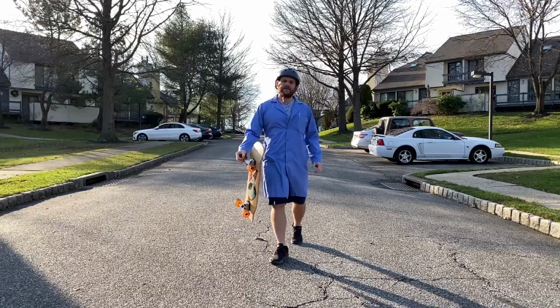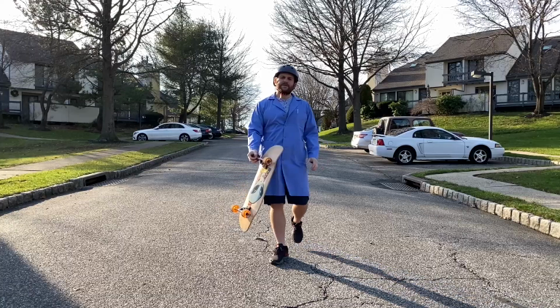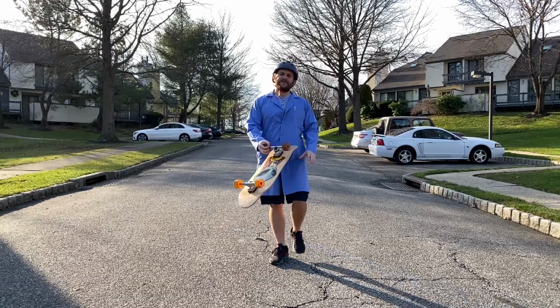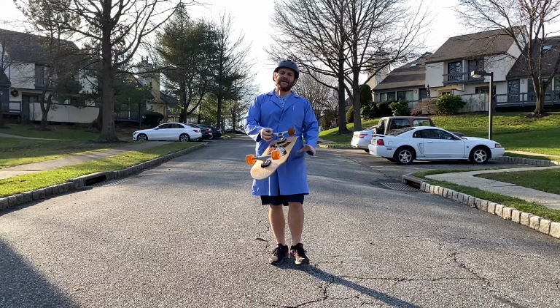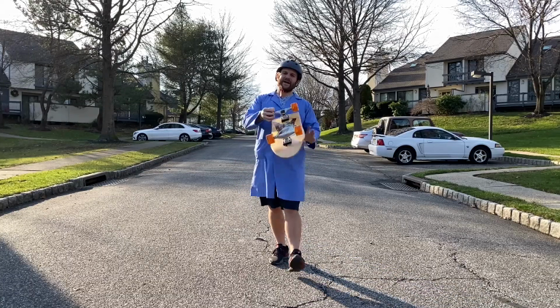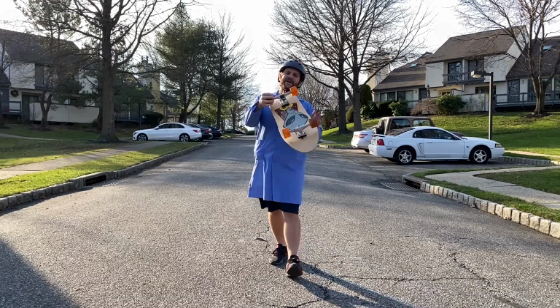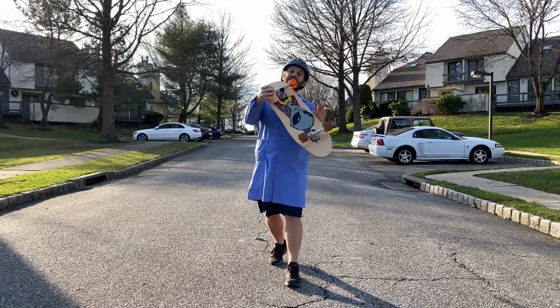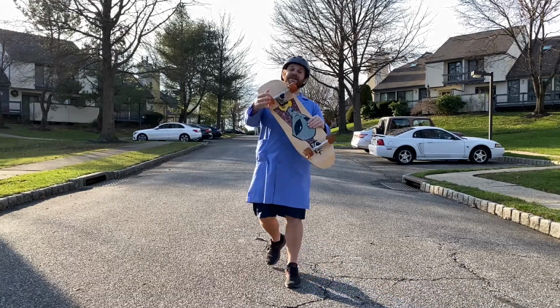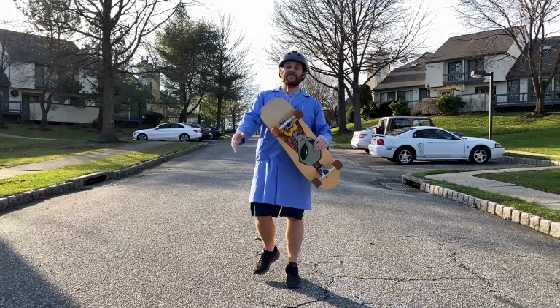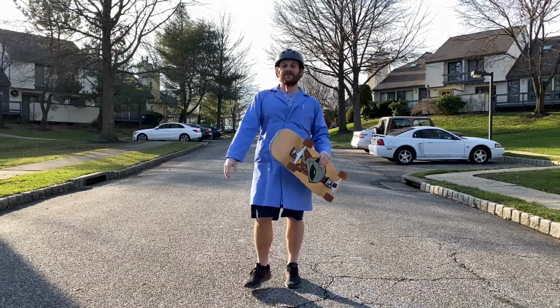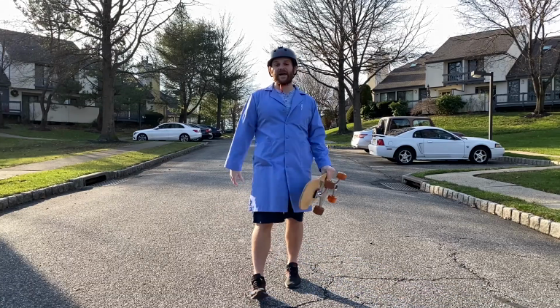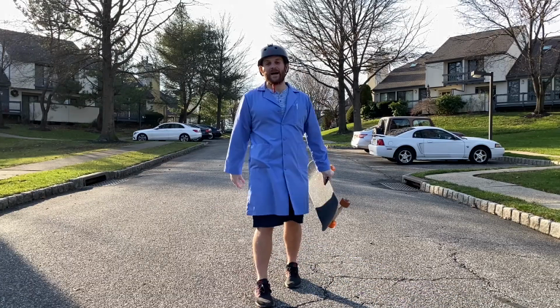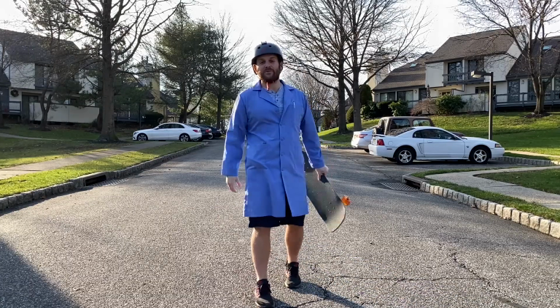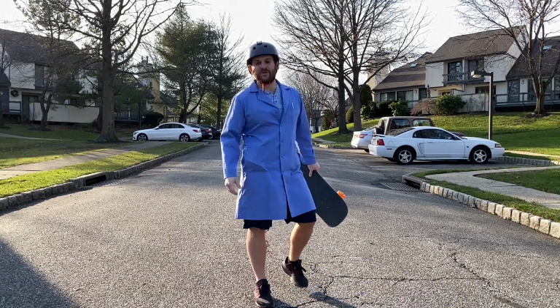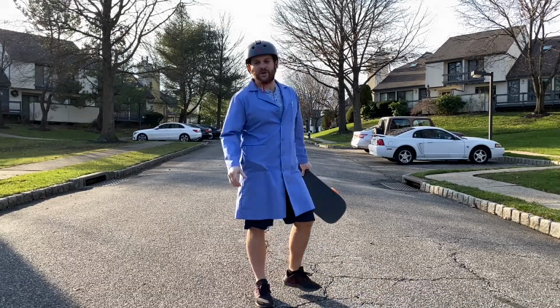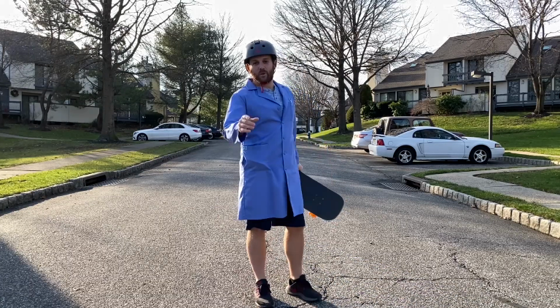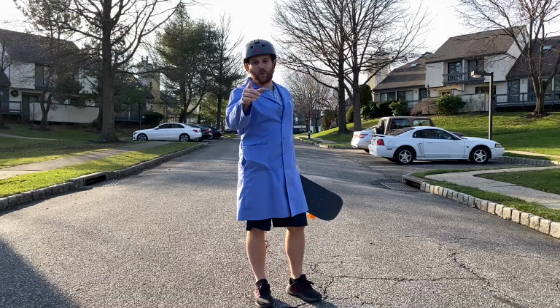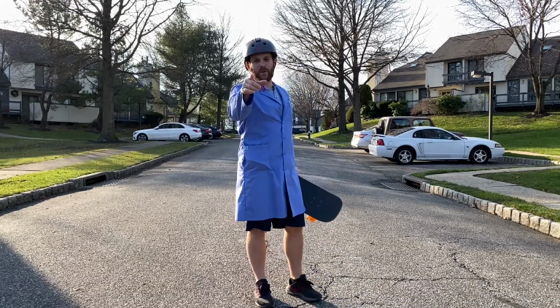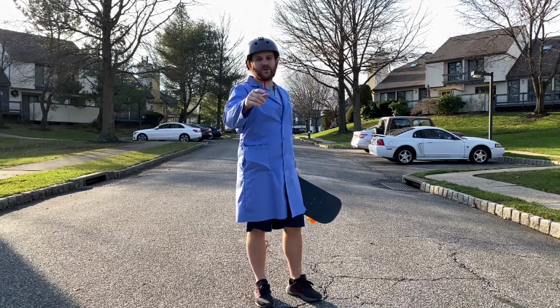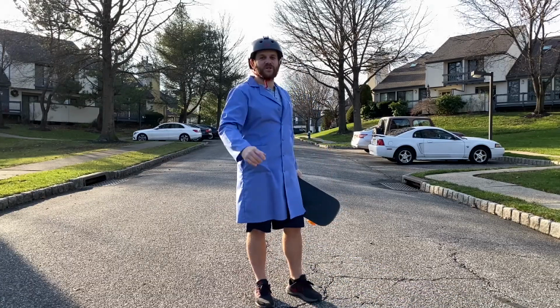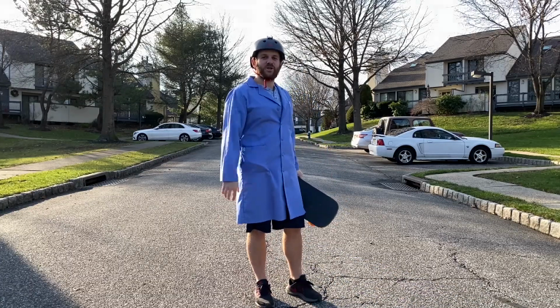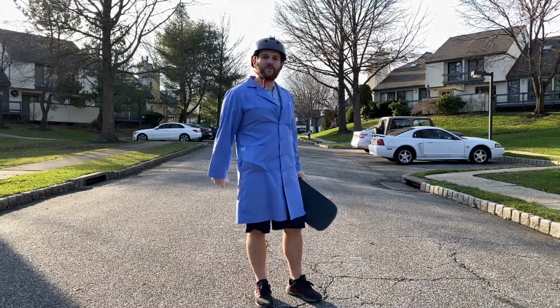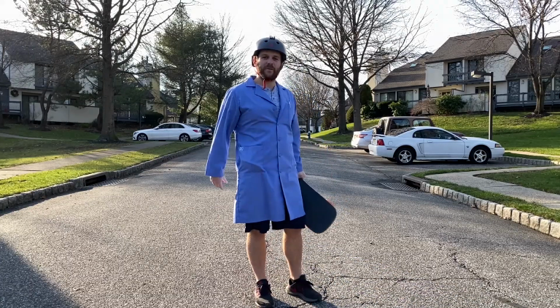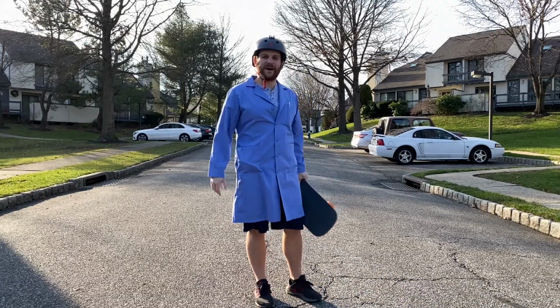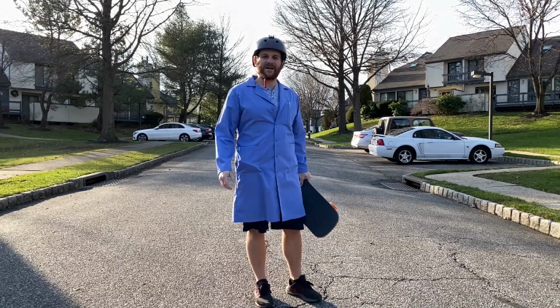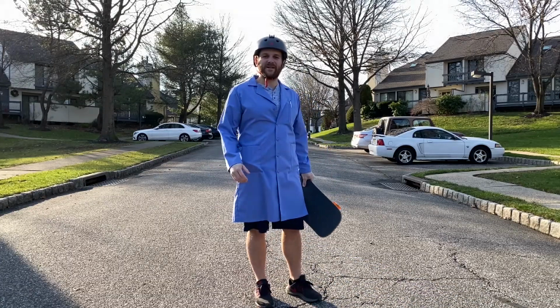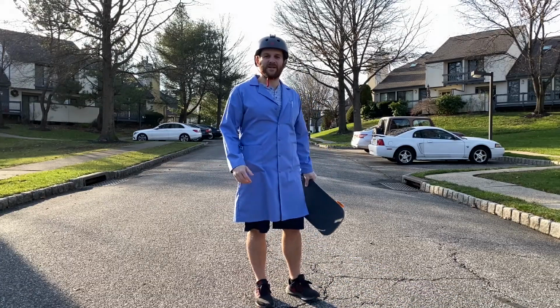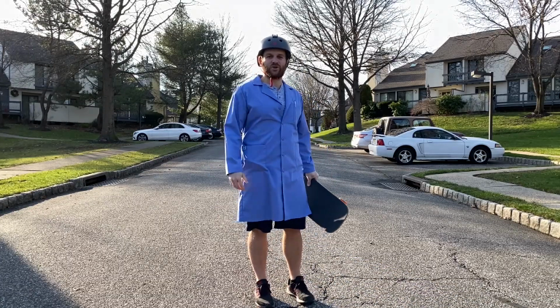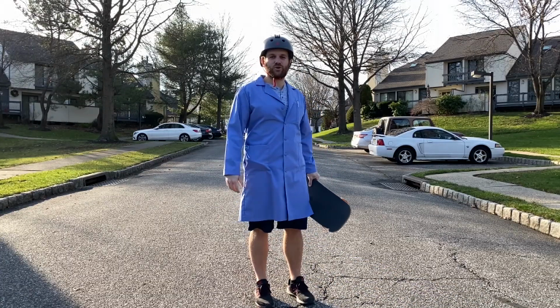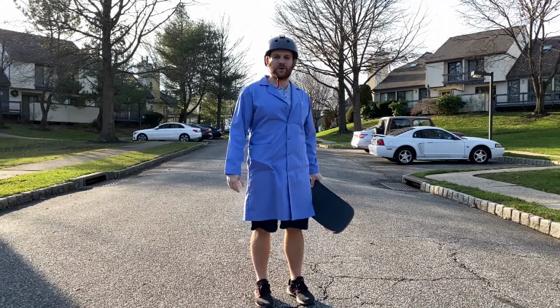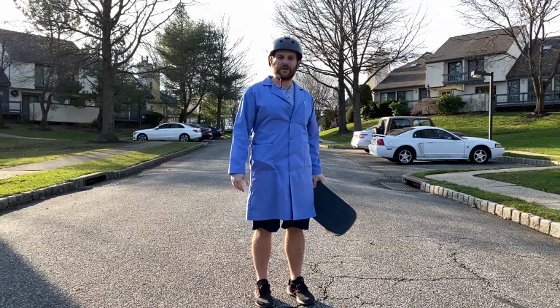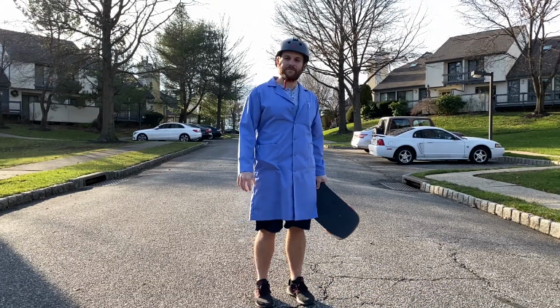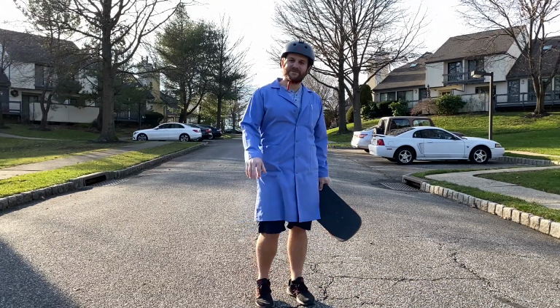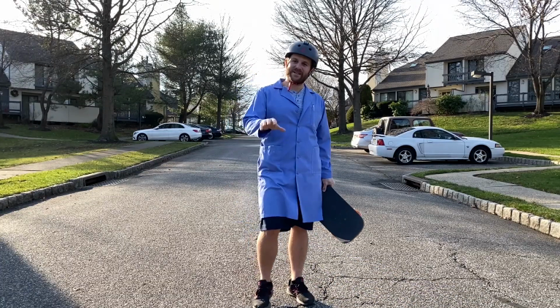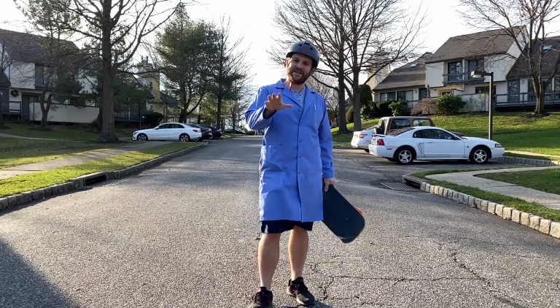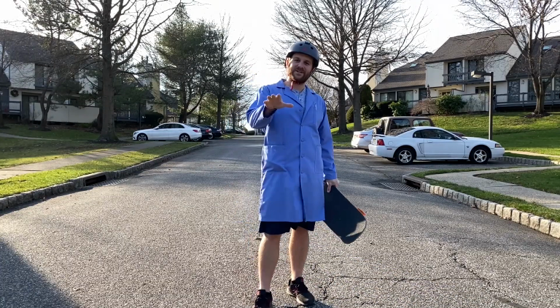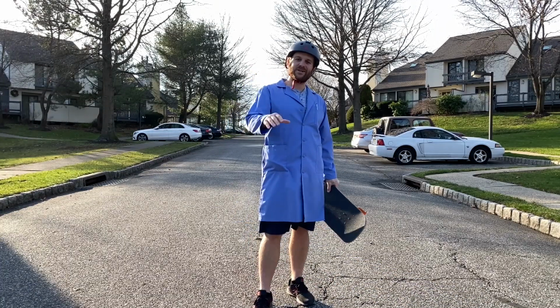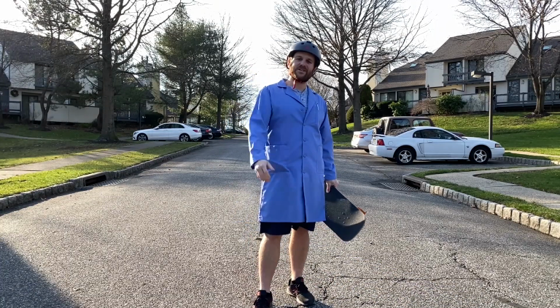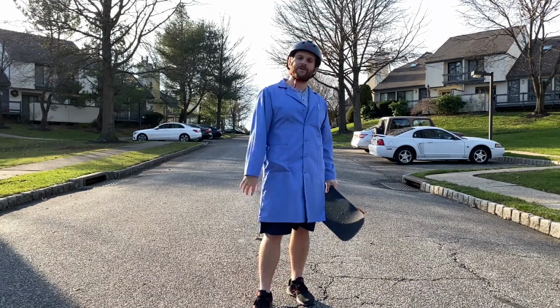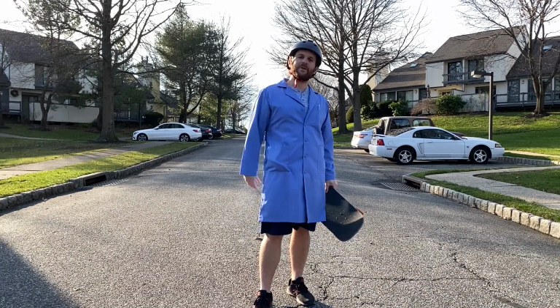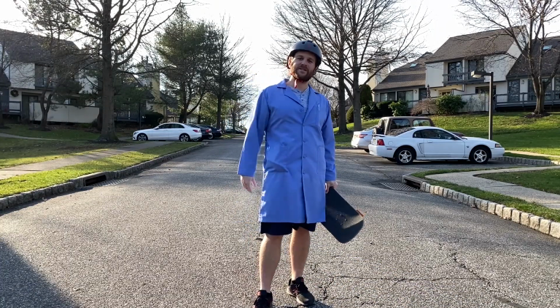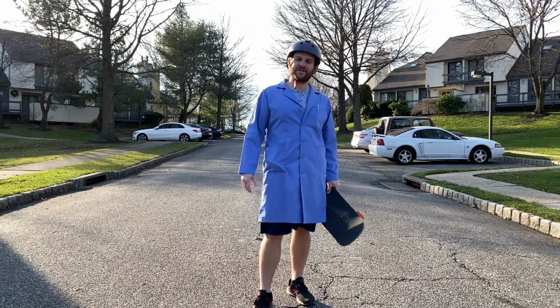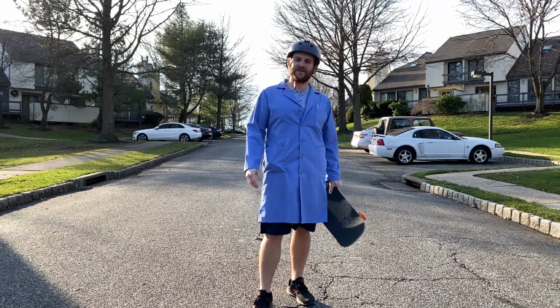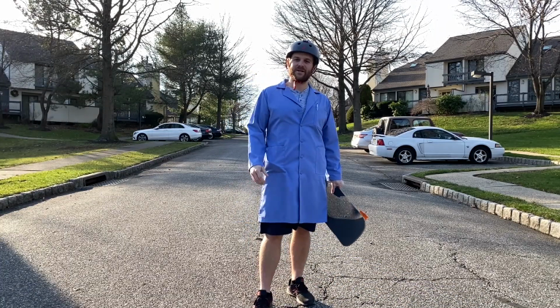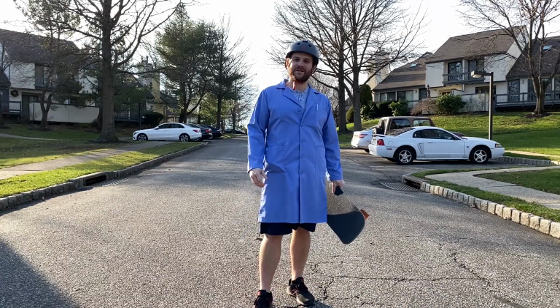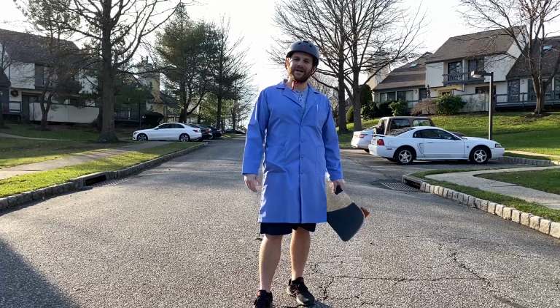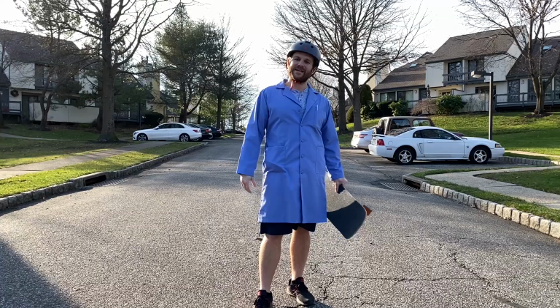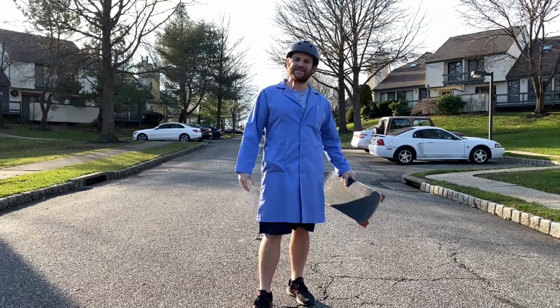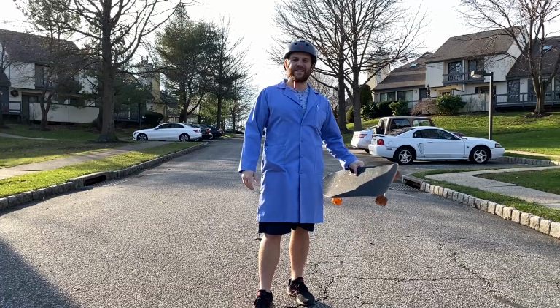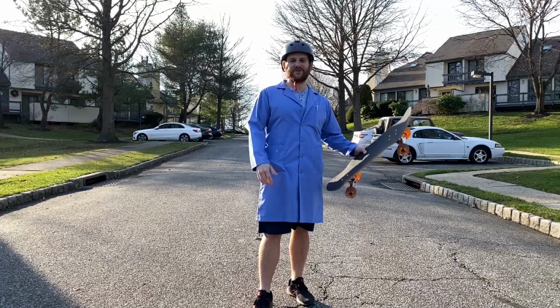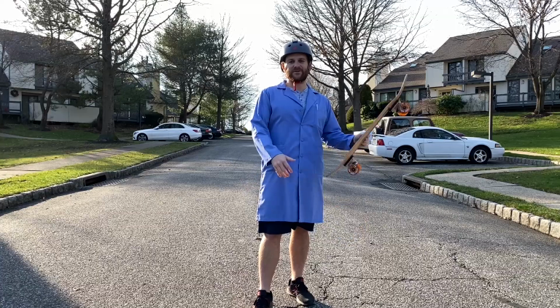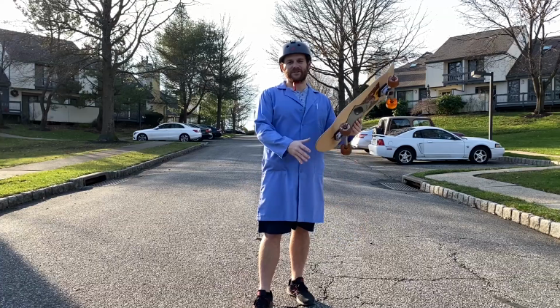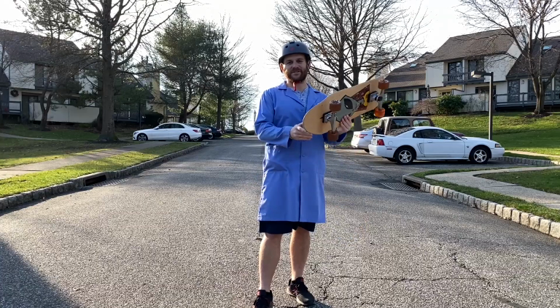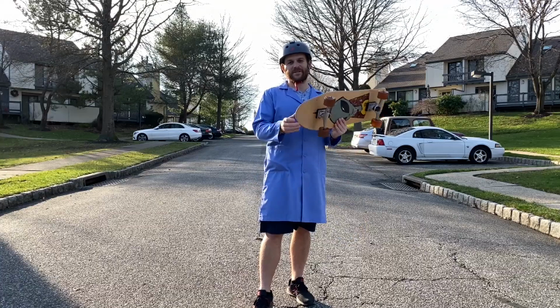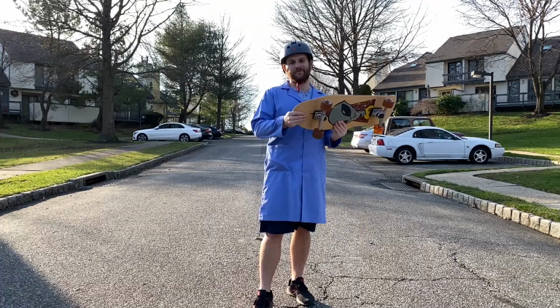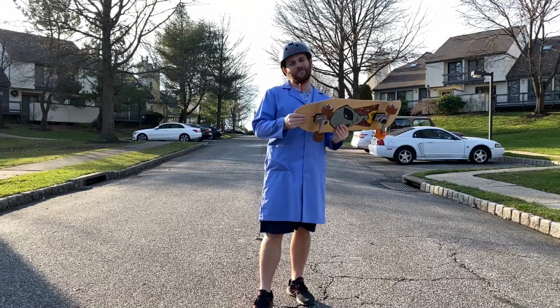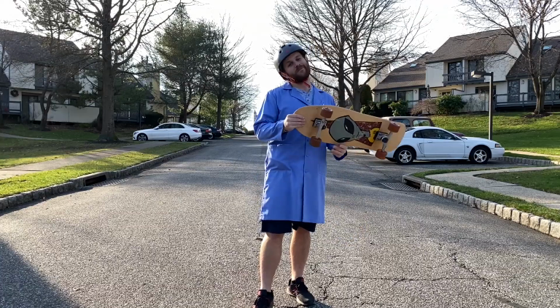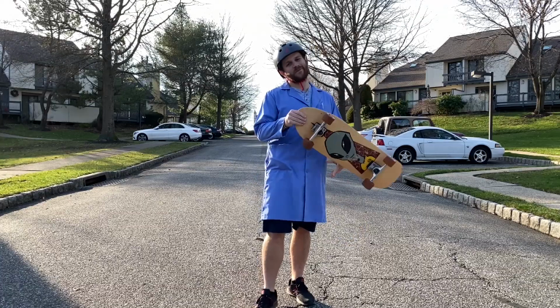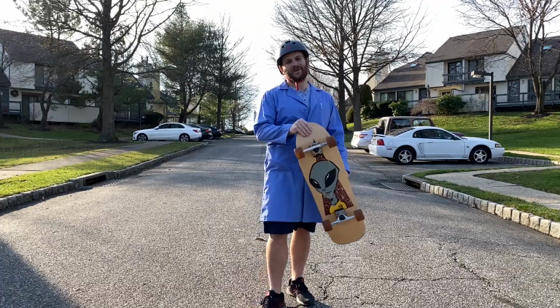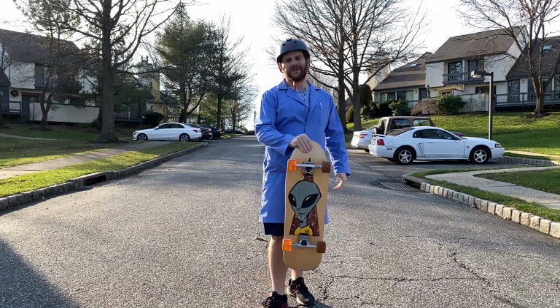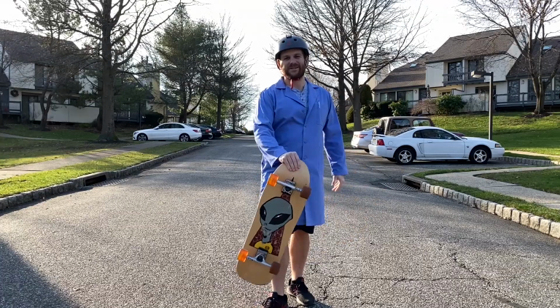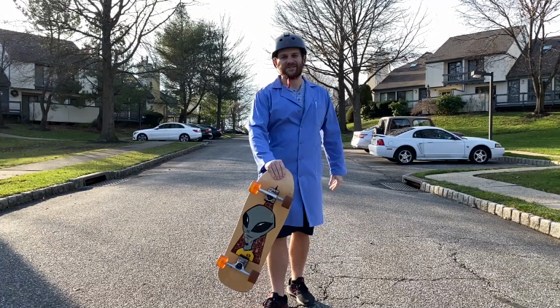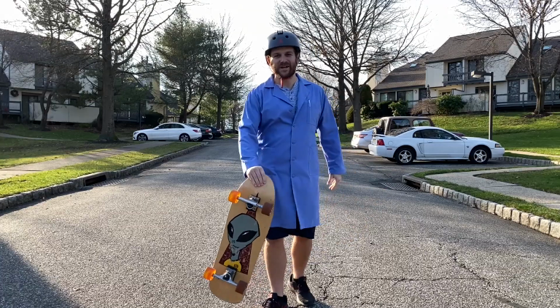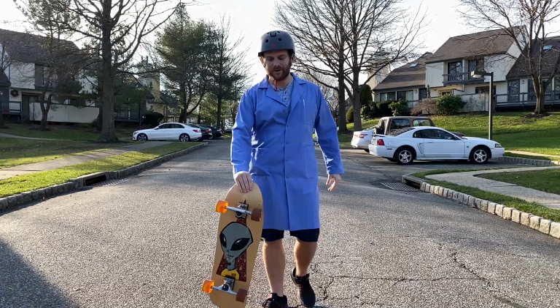Today on Nestler Labs, we're pushing the human body to the extreme, taking a look at the muscular and skeletal system. Let's go.